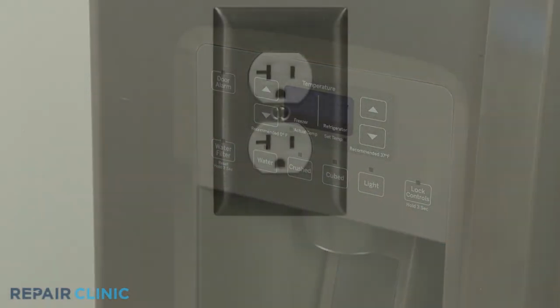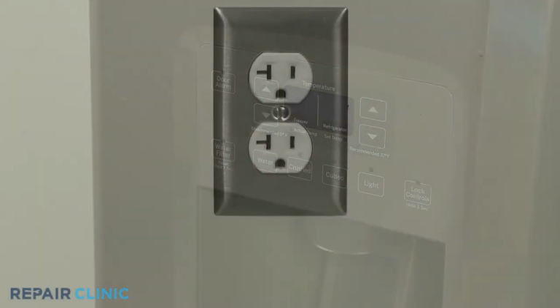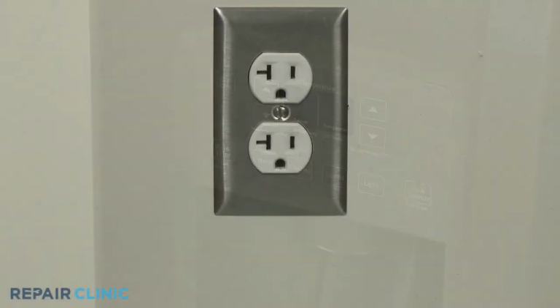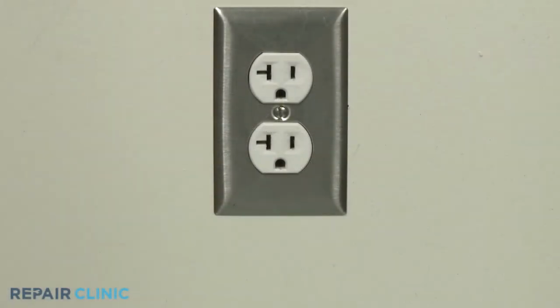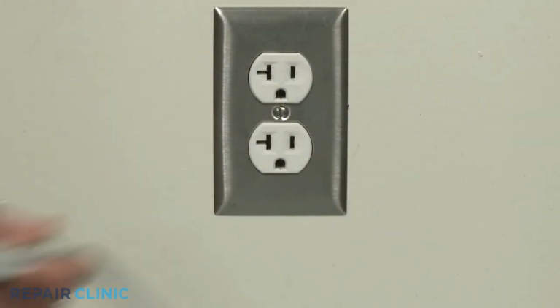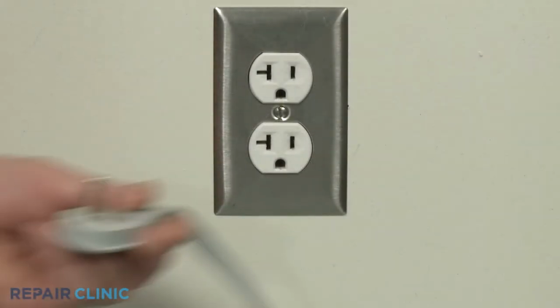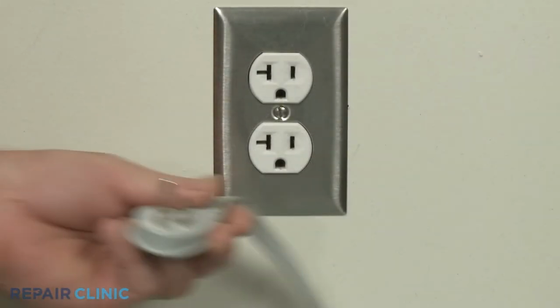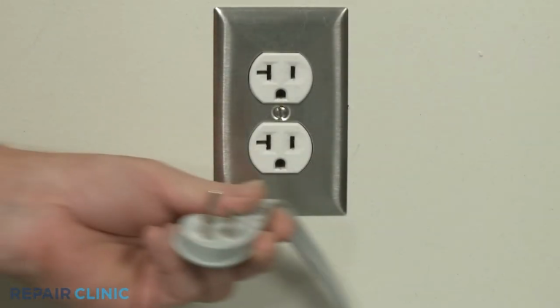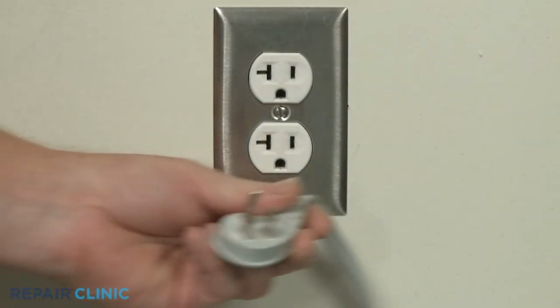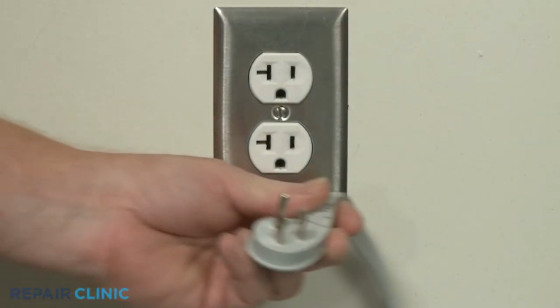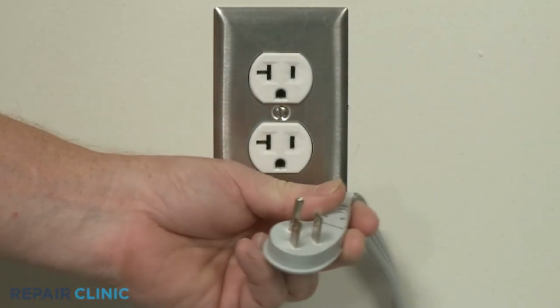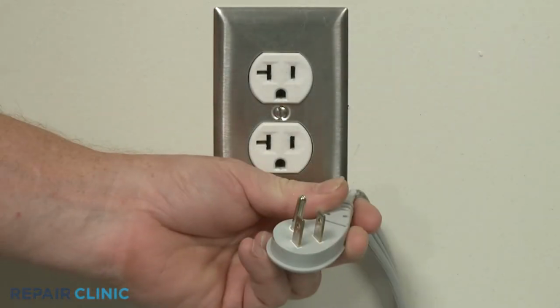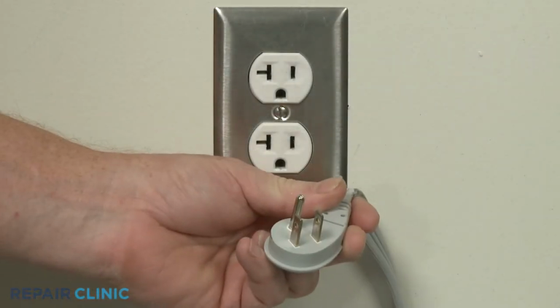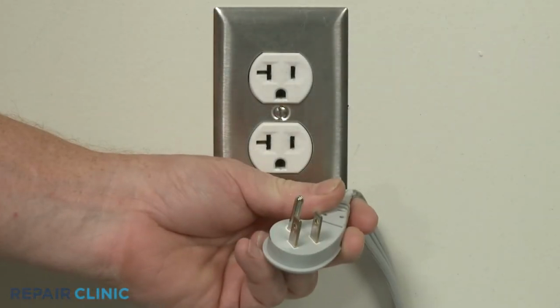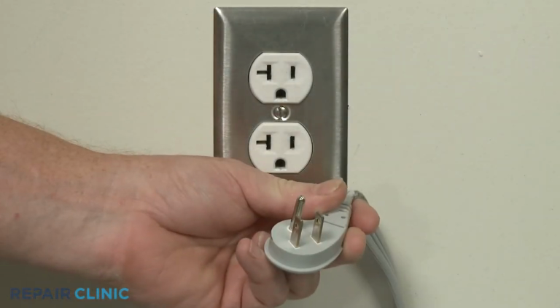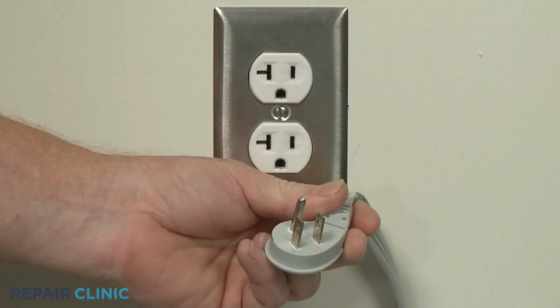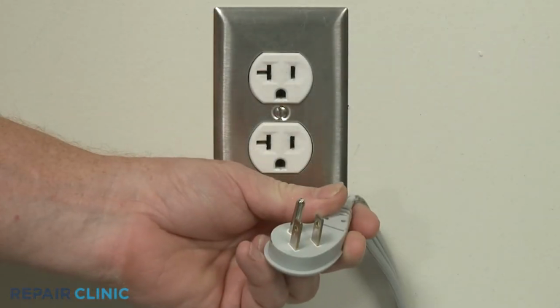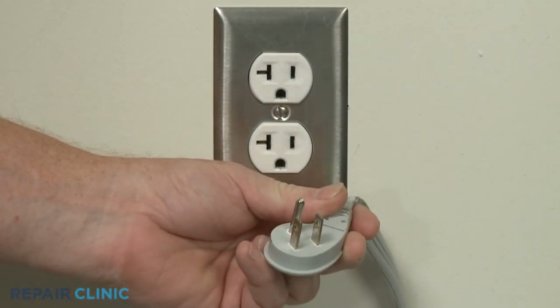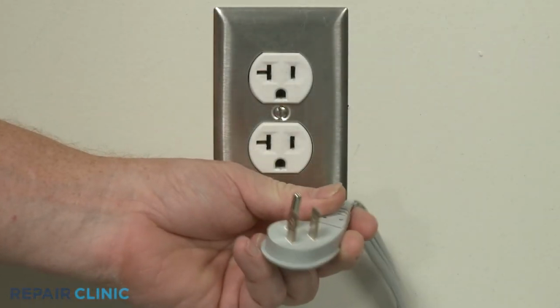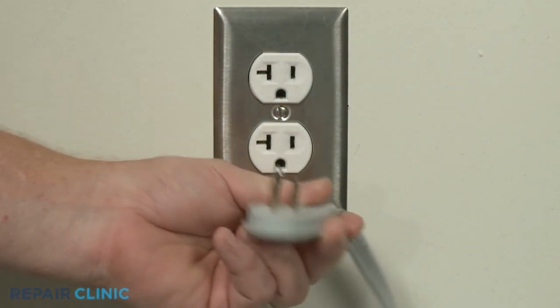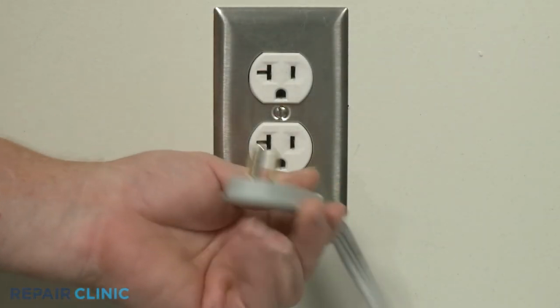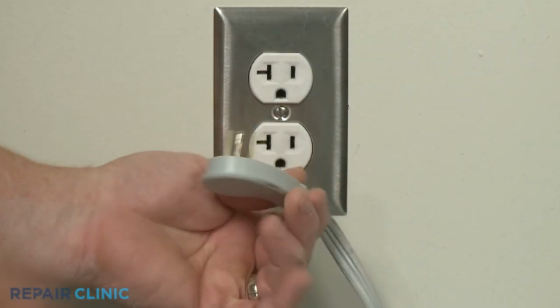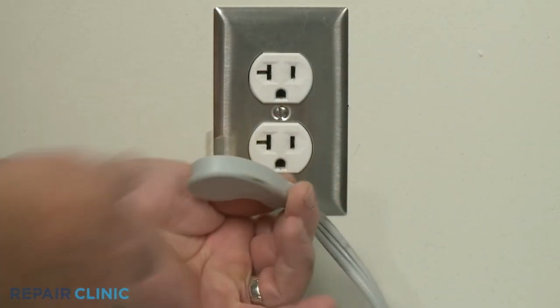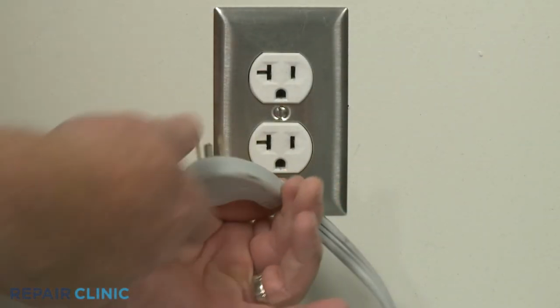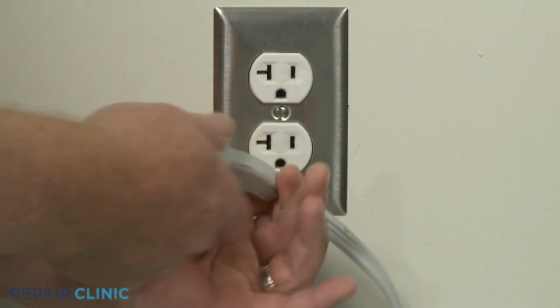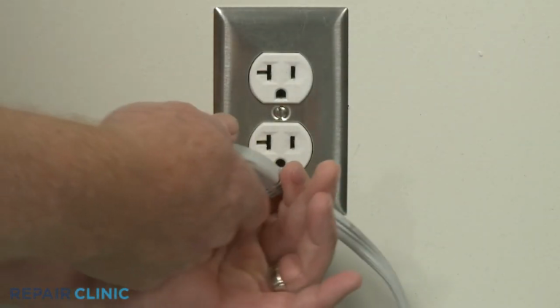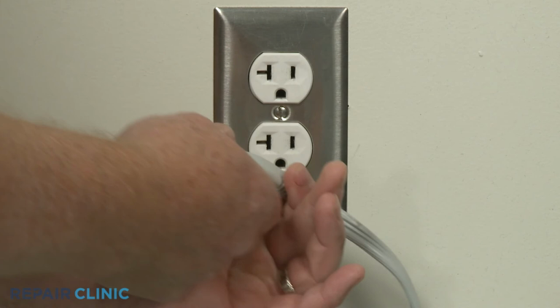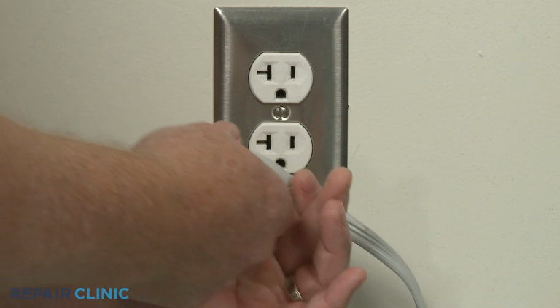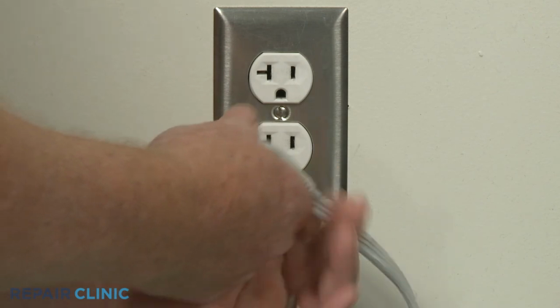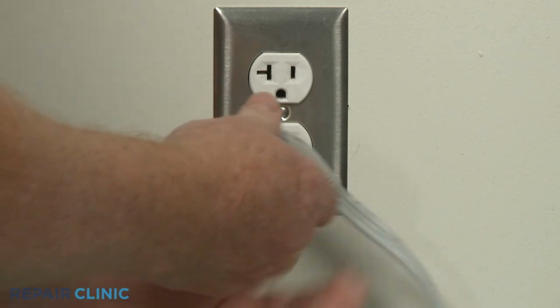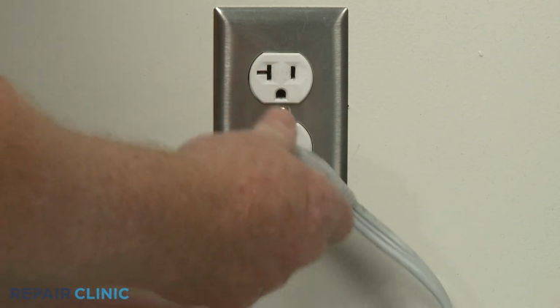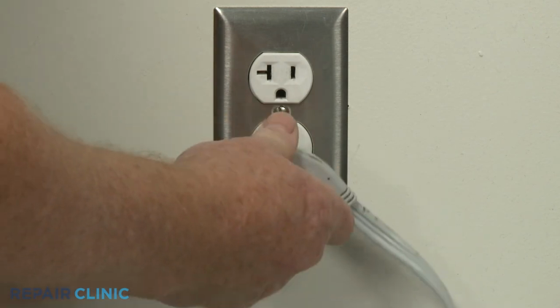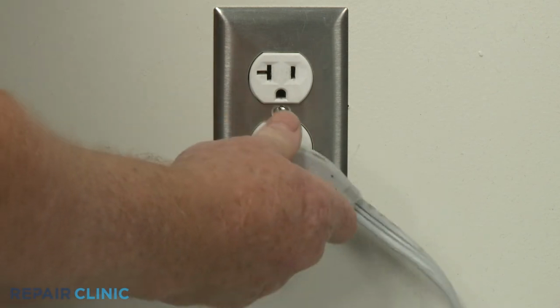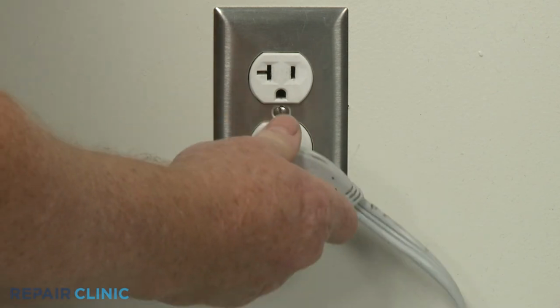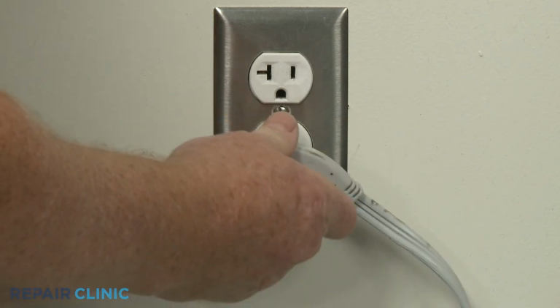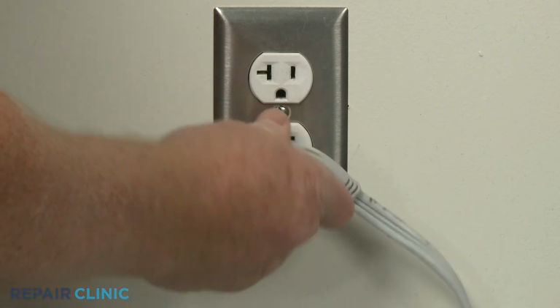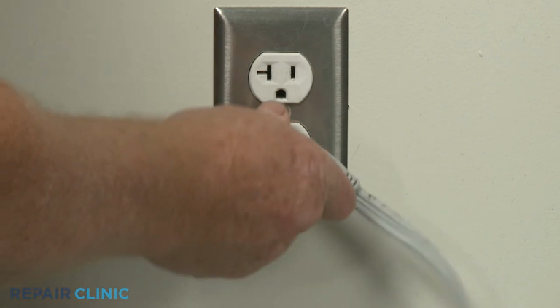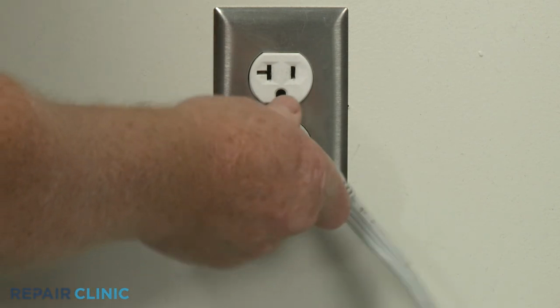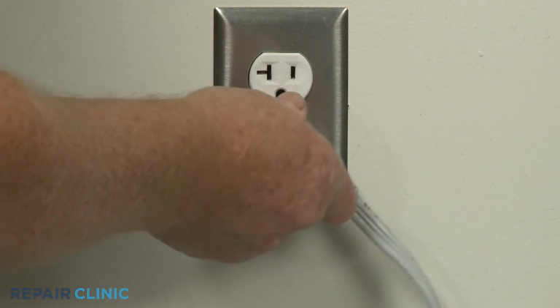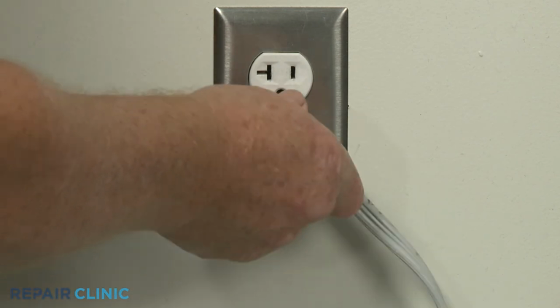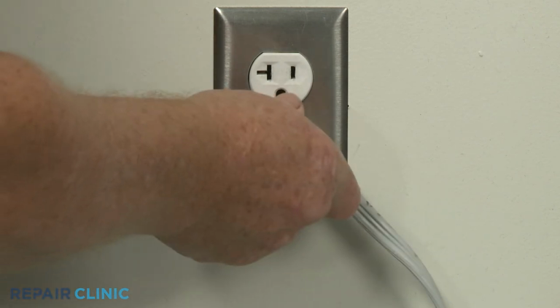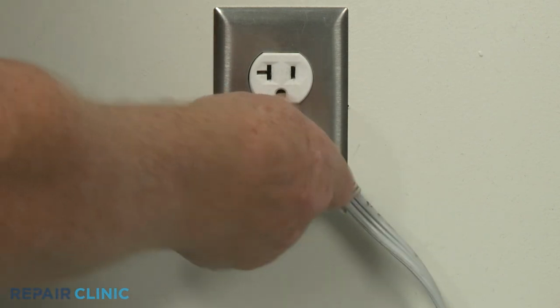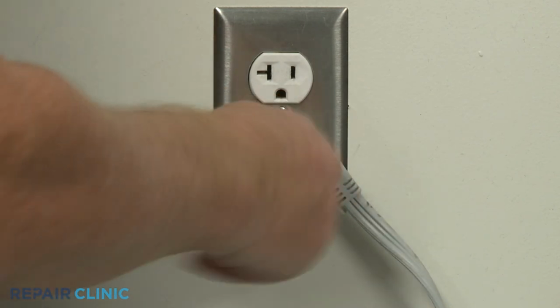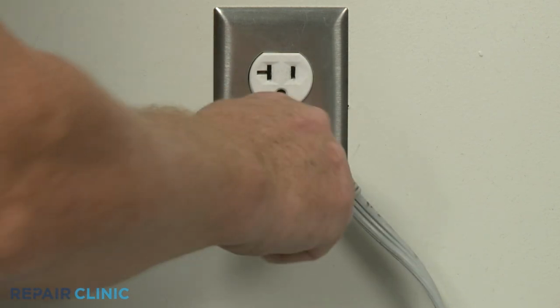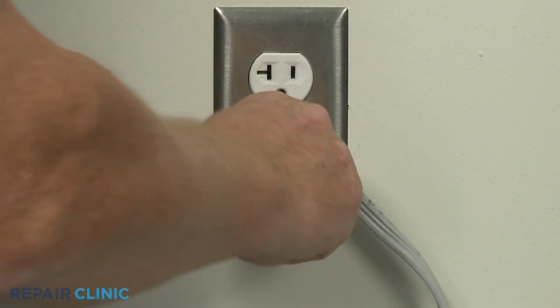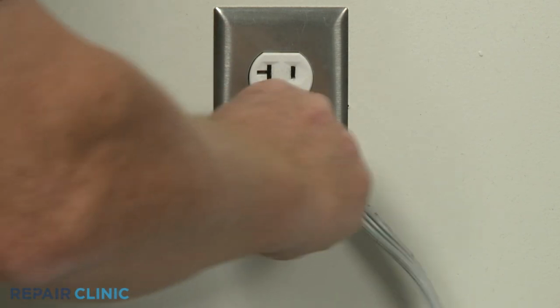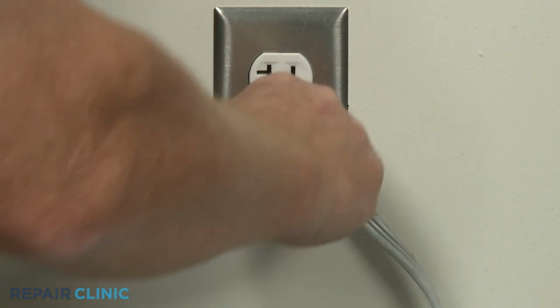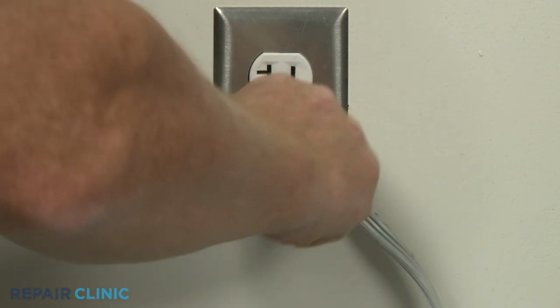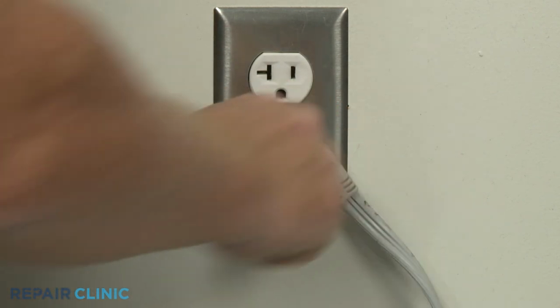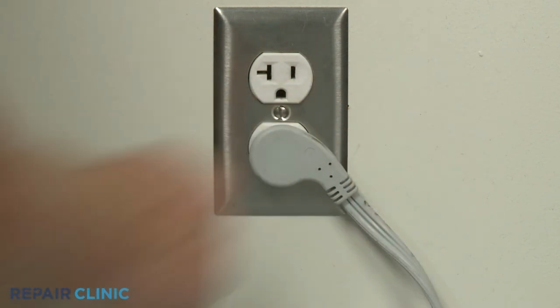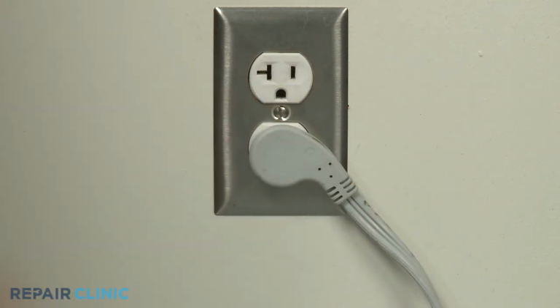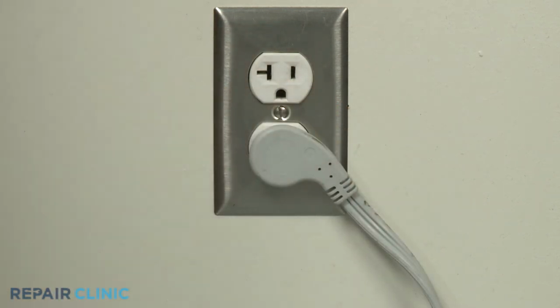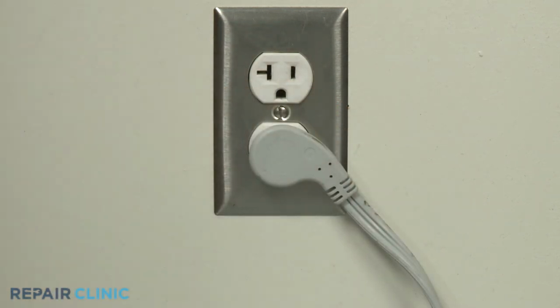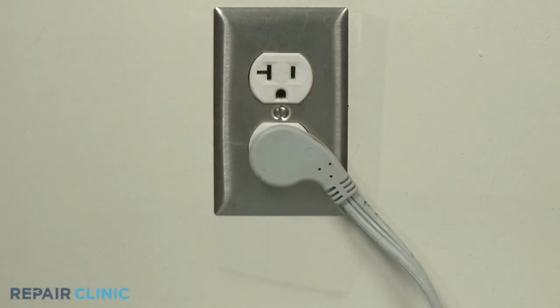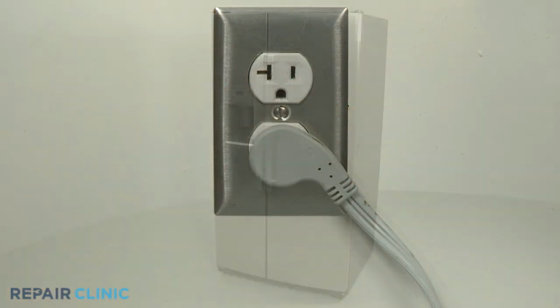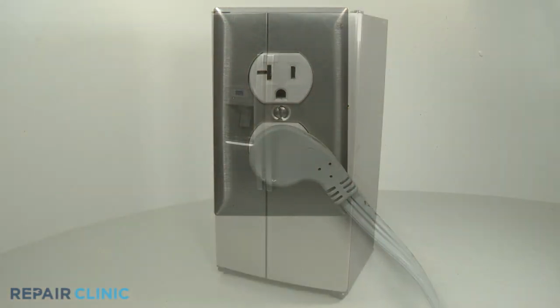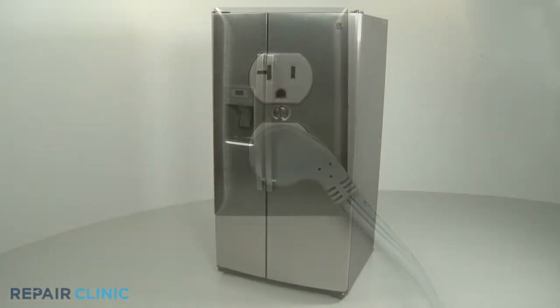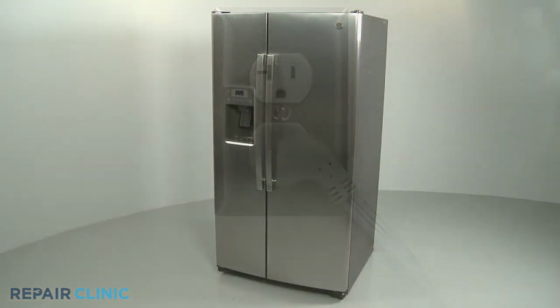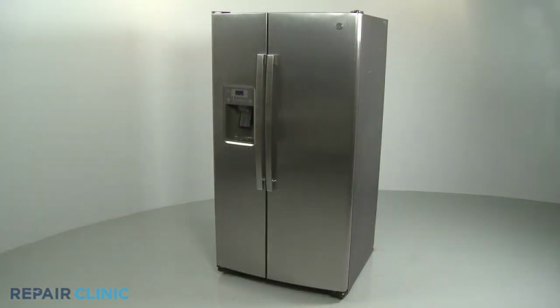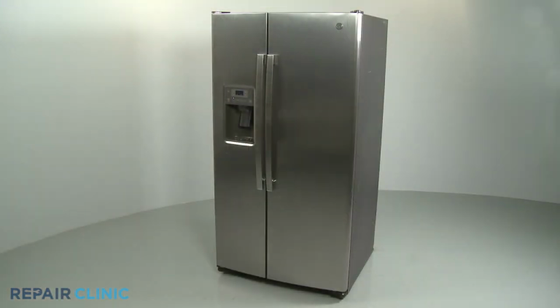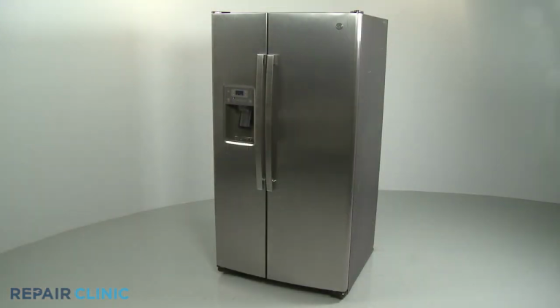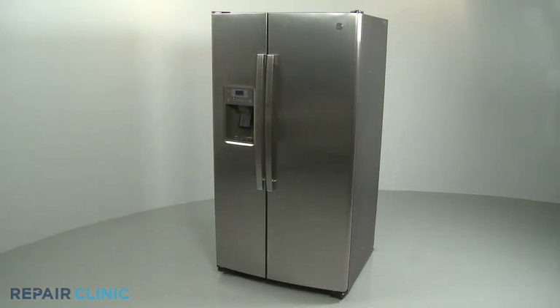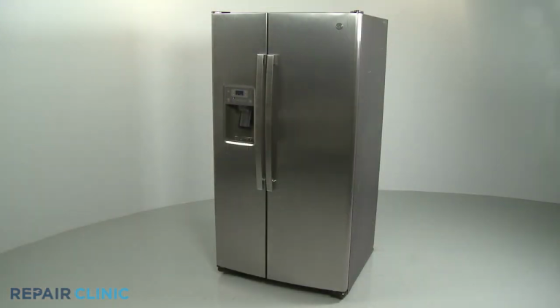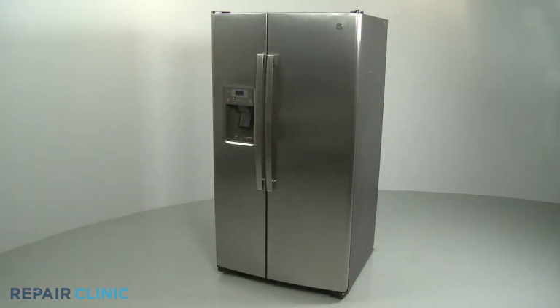Plug the appliance's power cord back in, and the refrigerator should be ready for use.